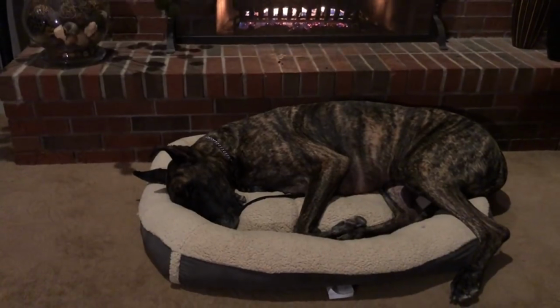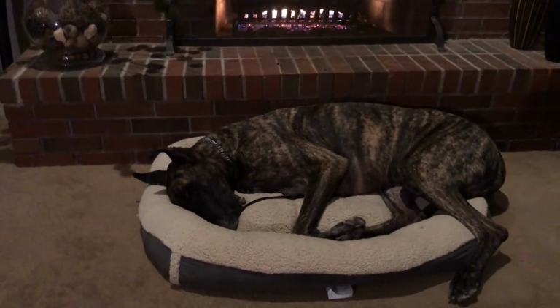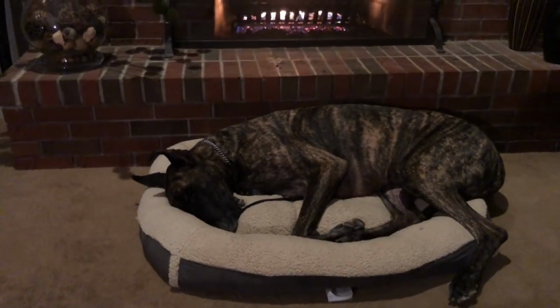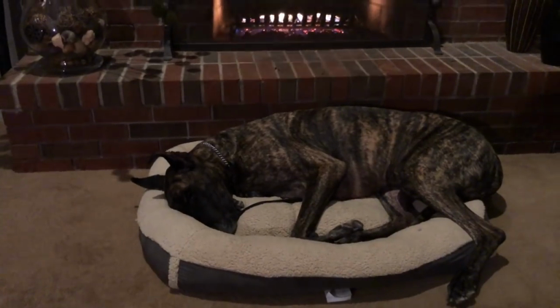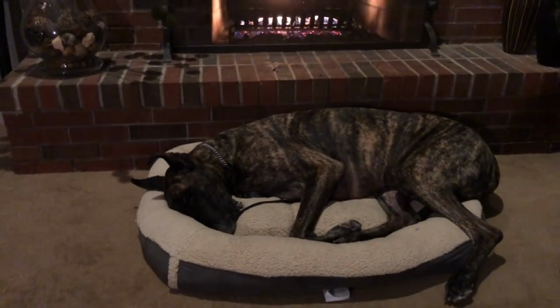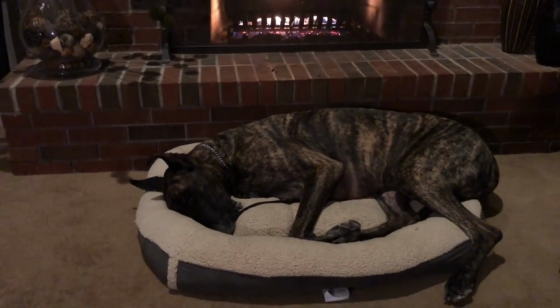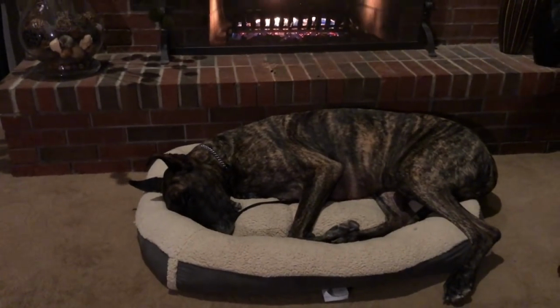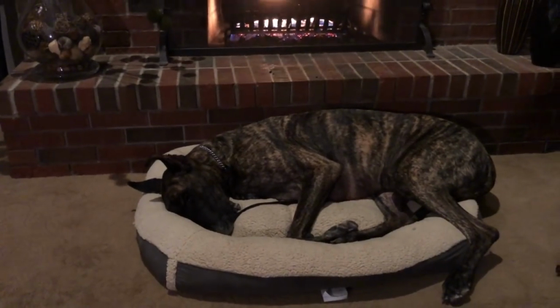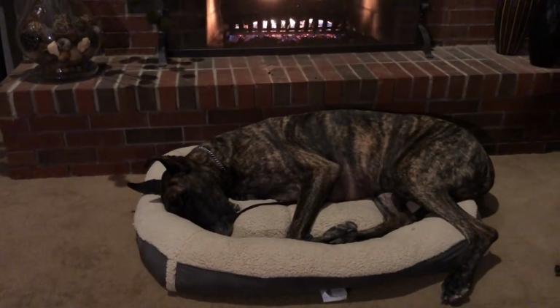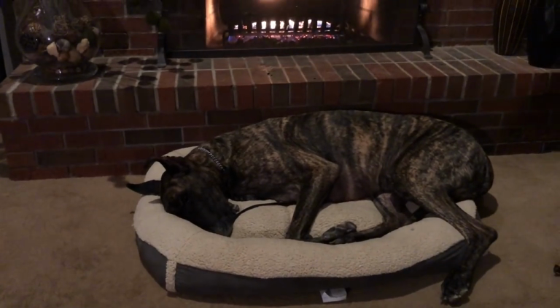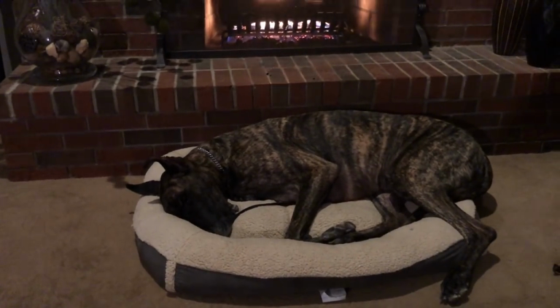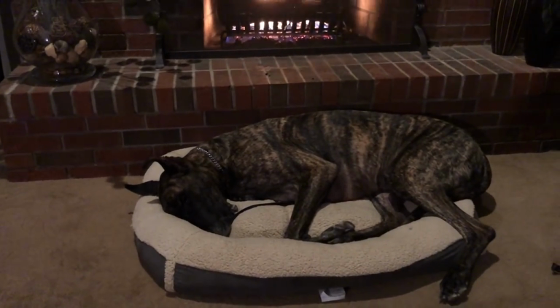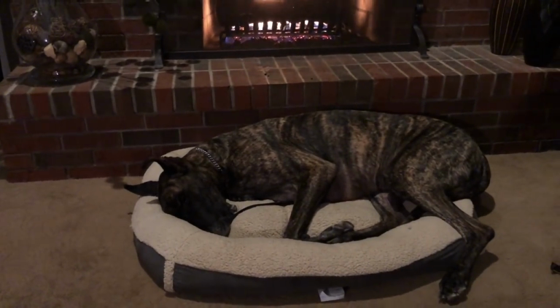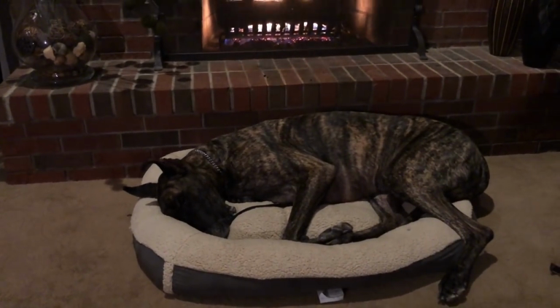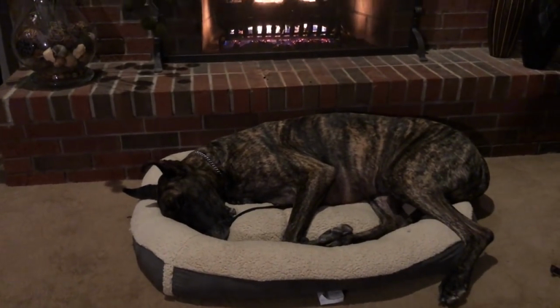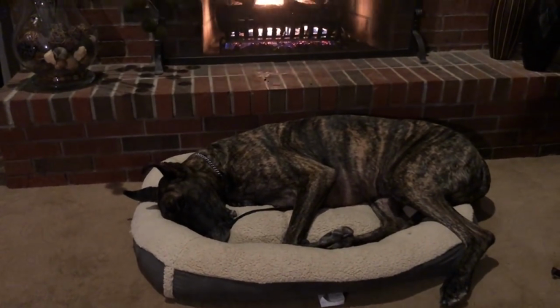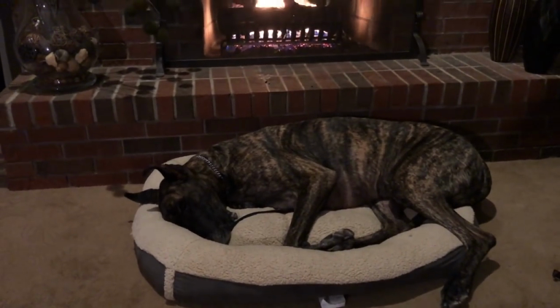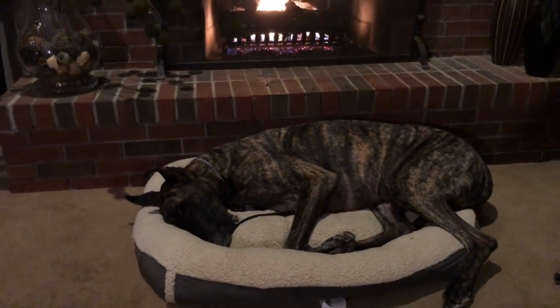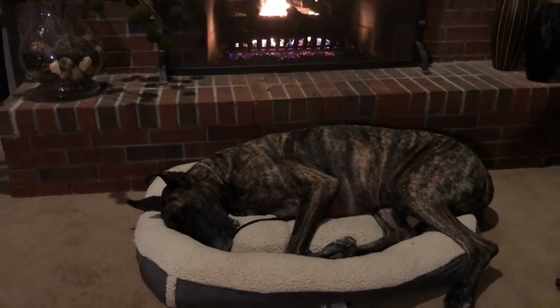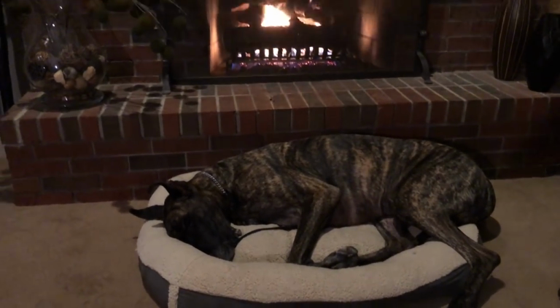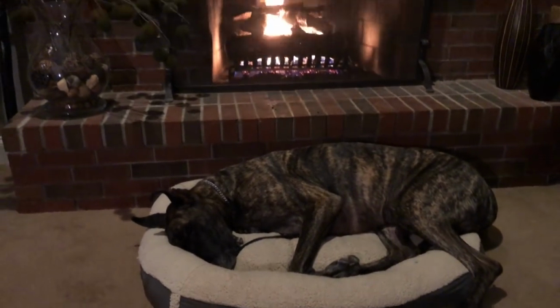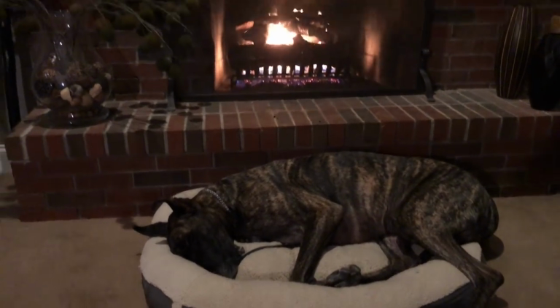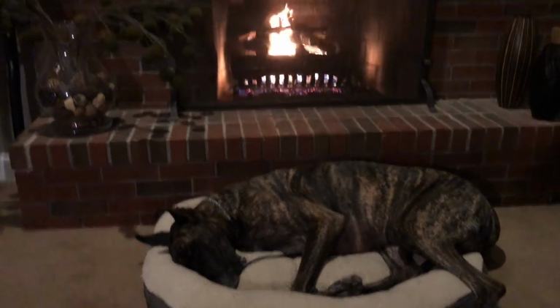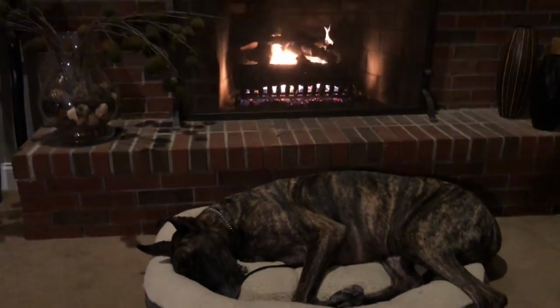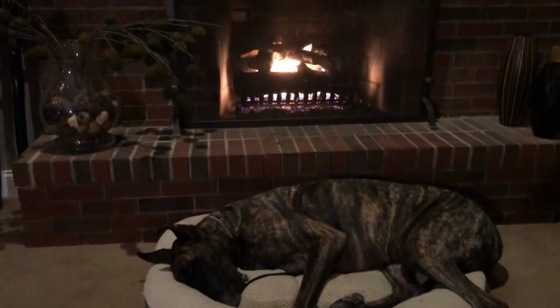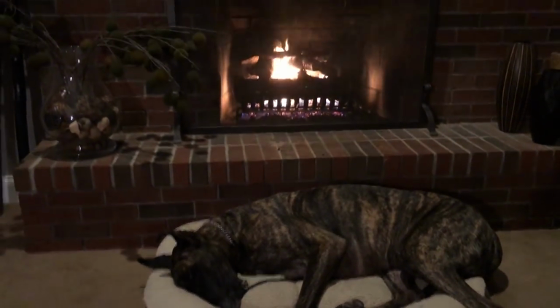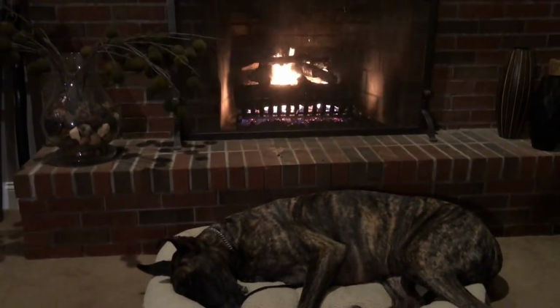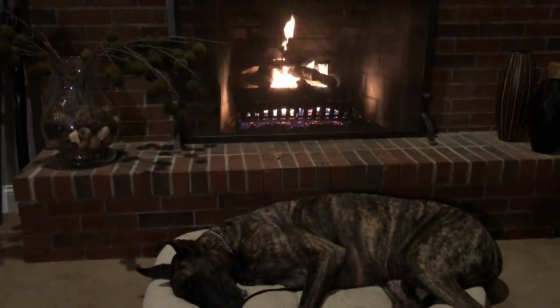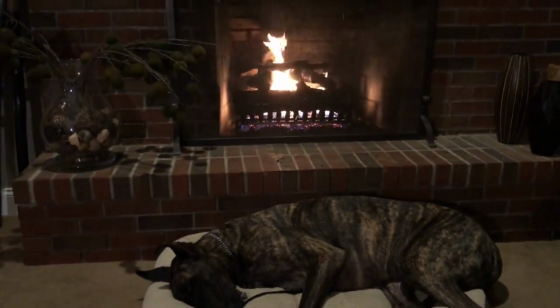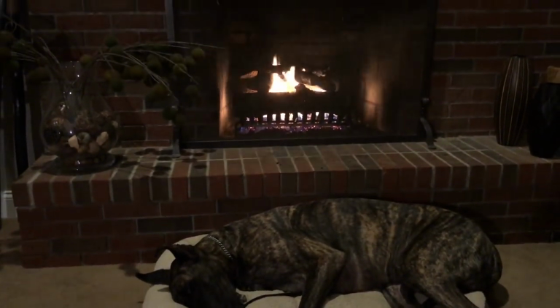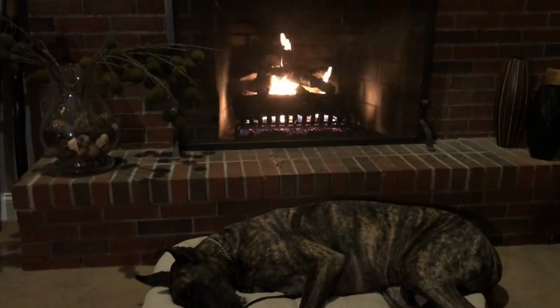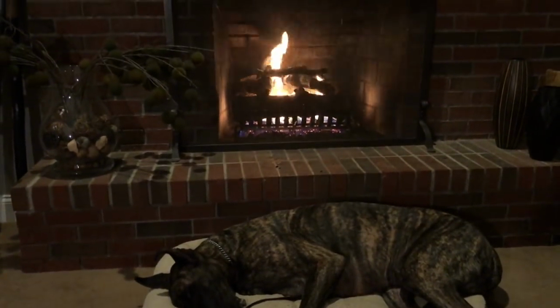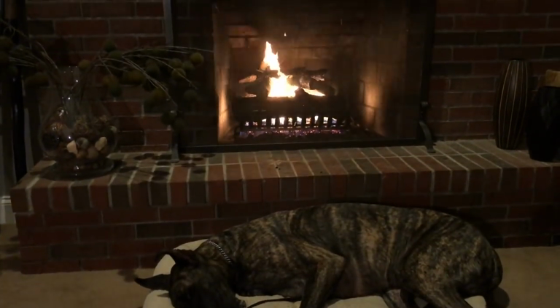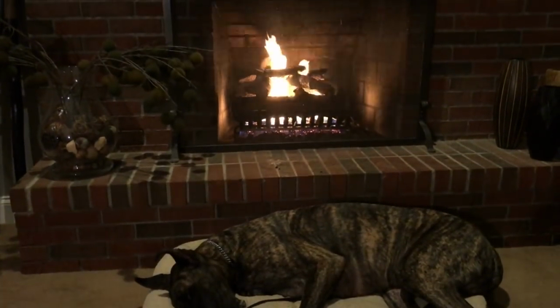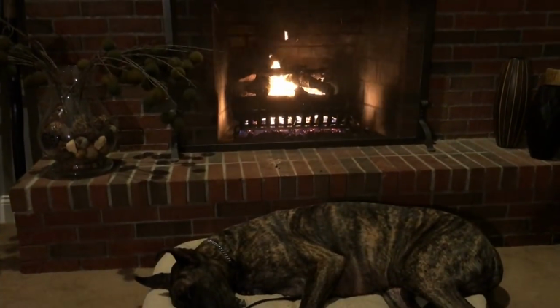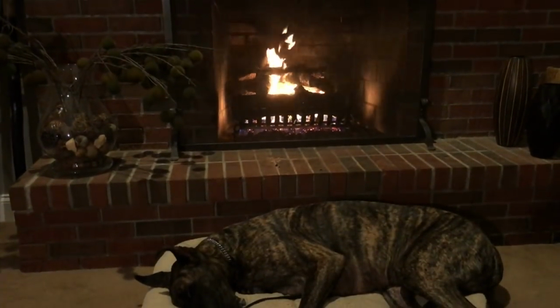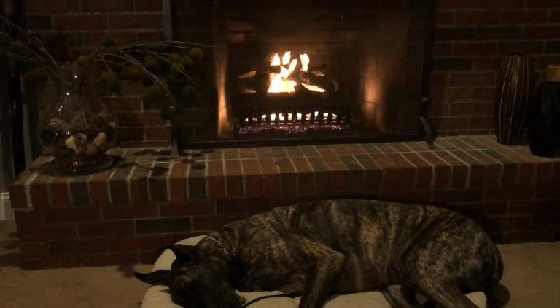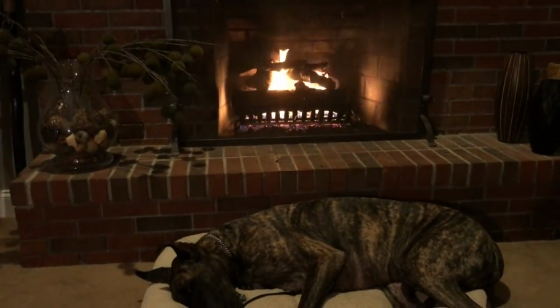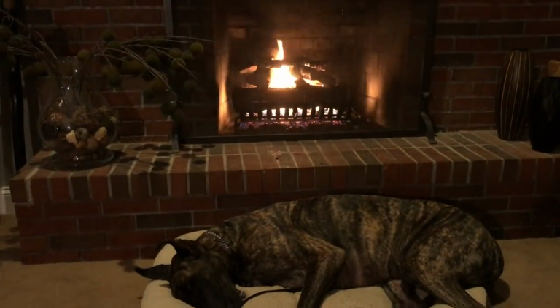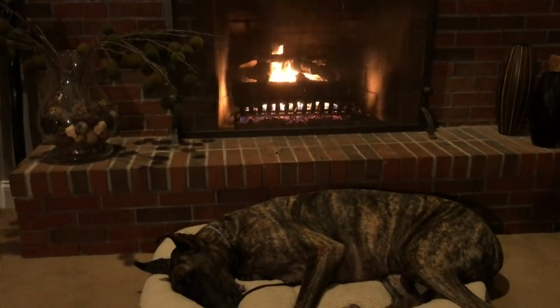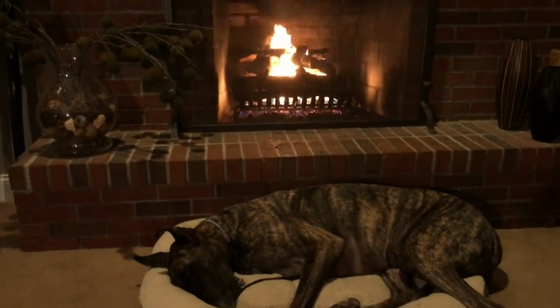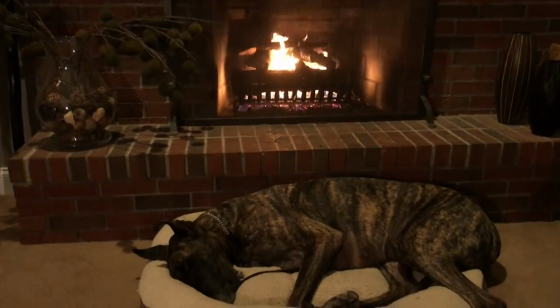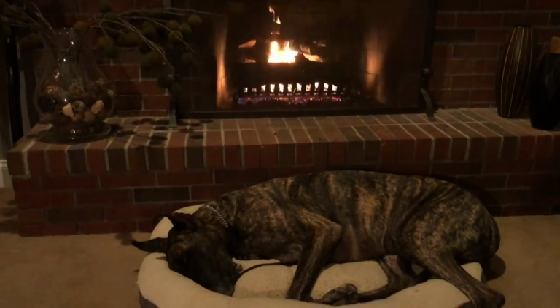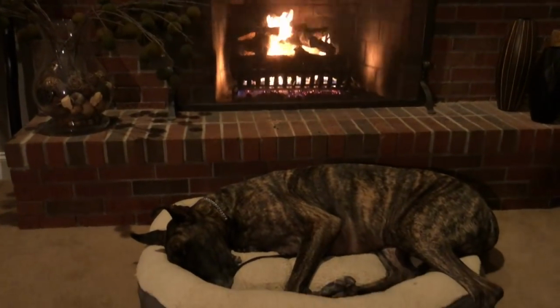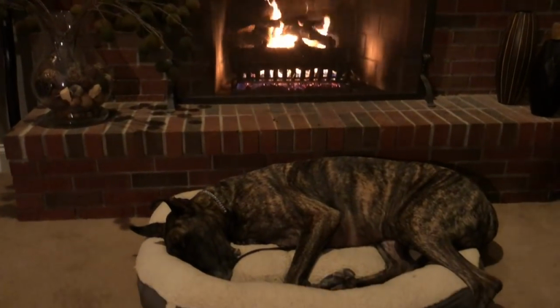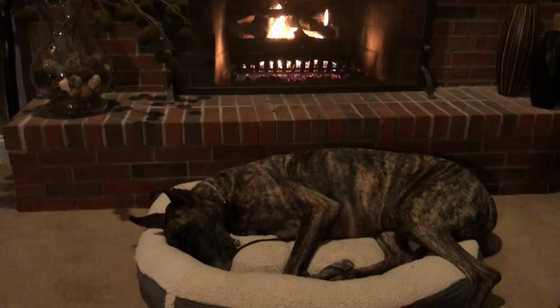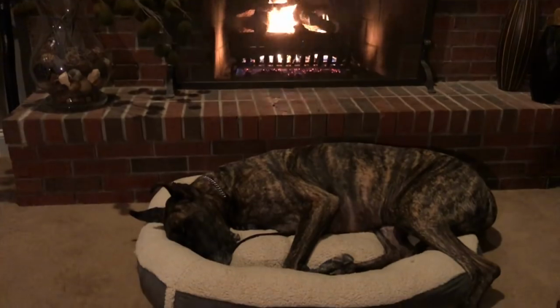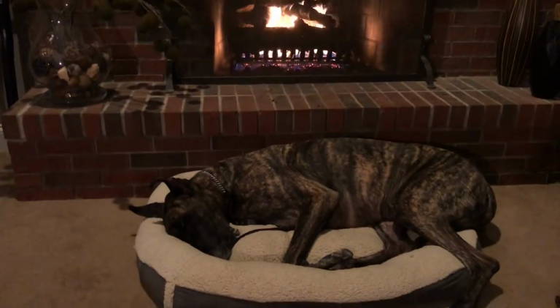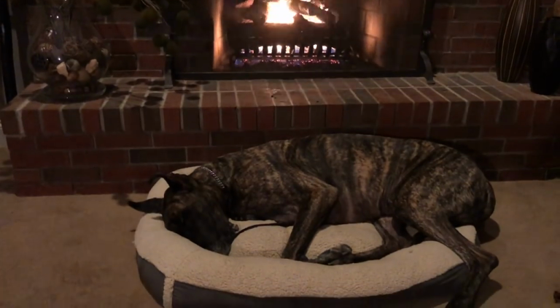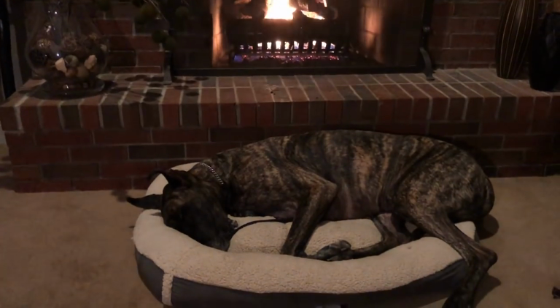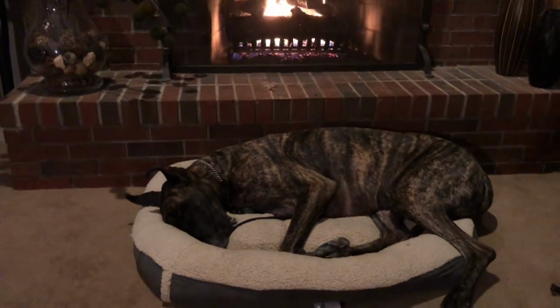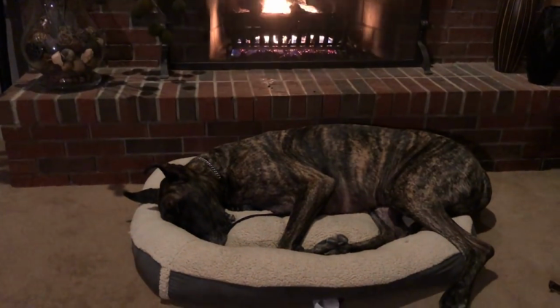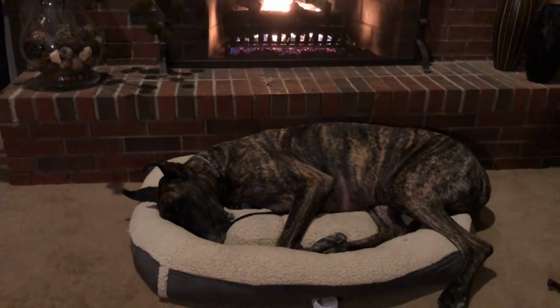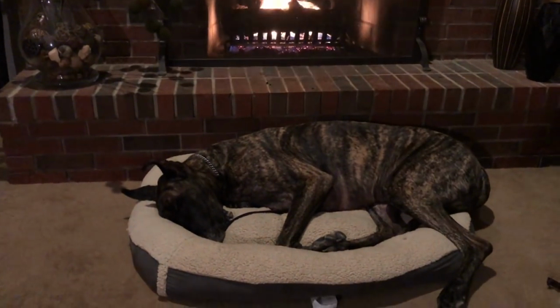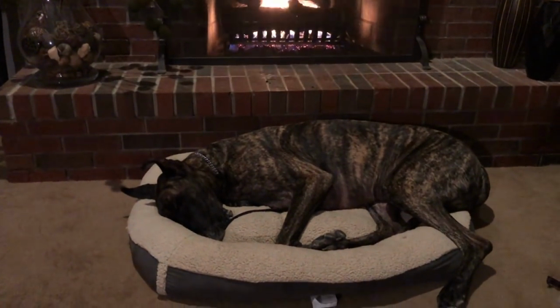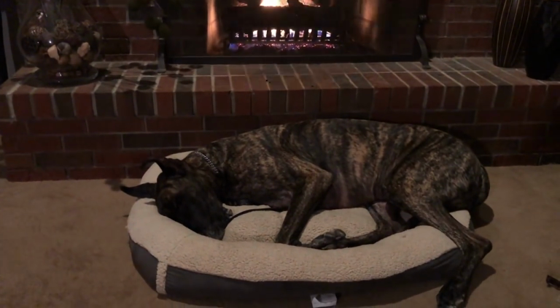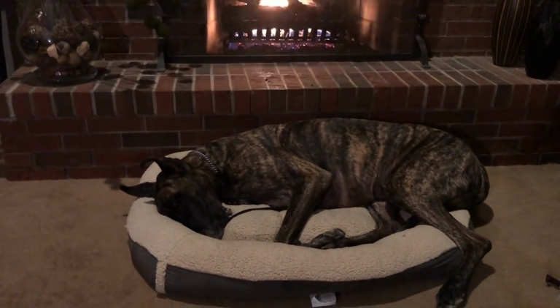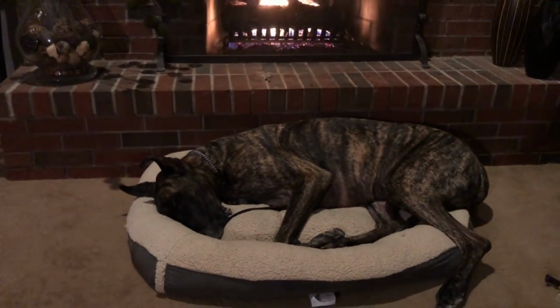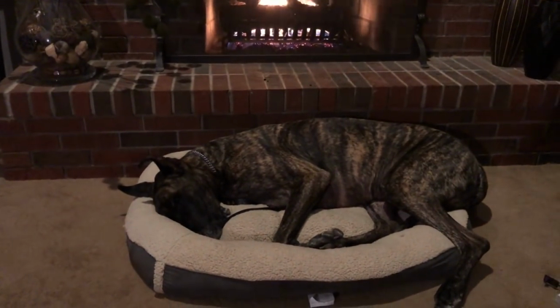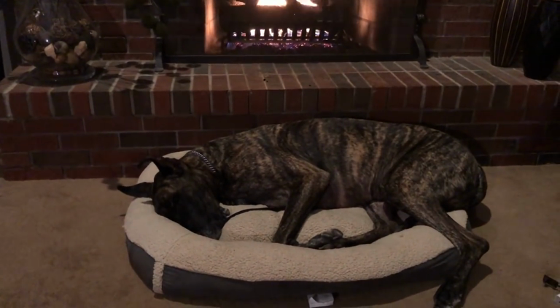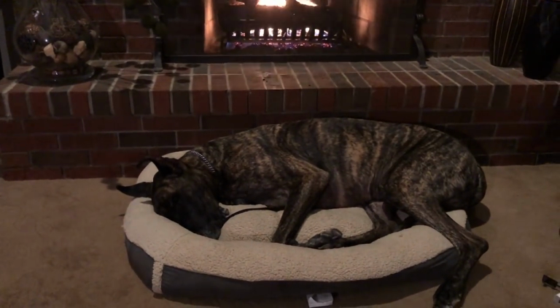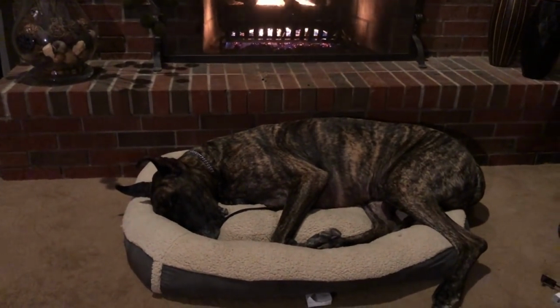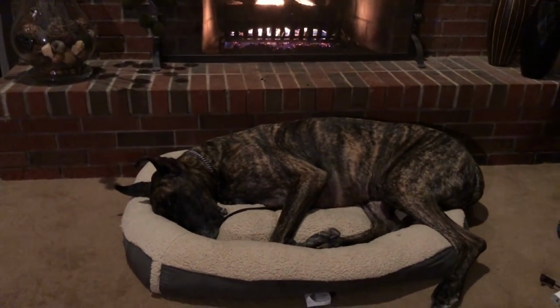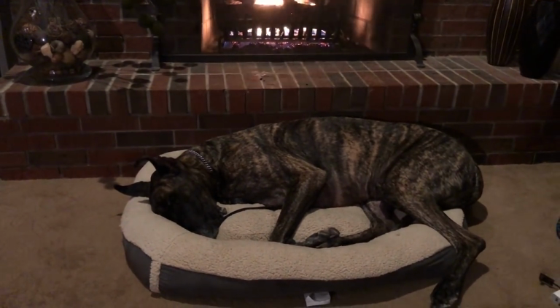So $19 as opposed to $180. Thank you, Magic, for not destroying the bed.